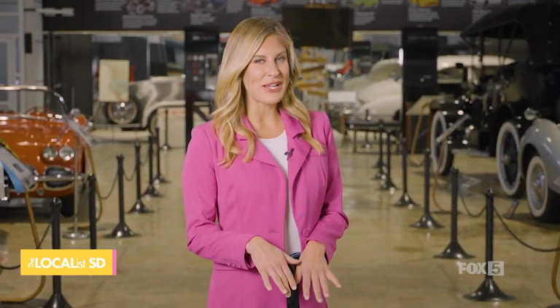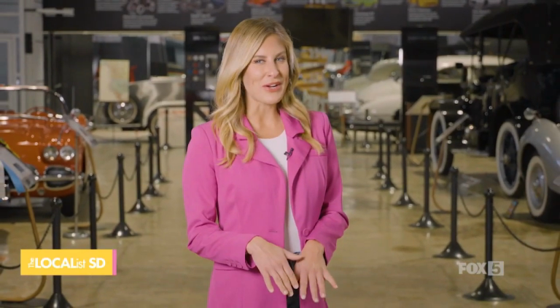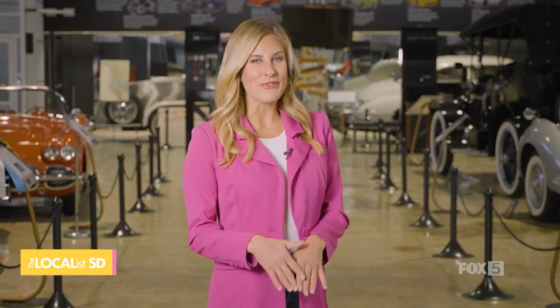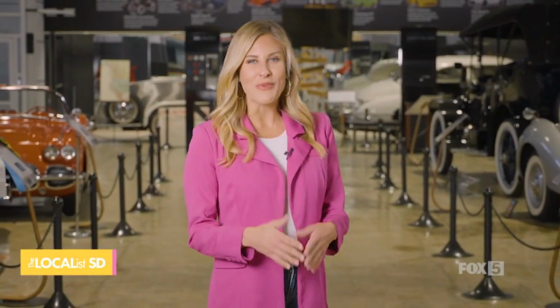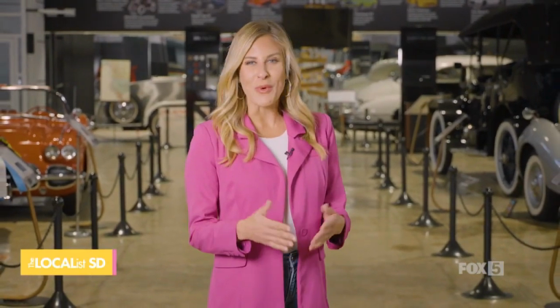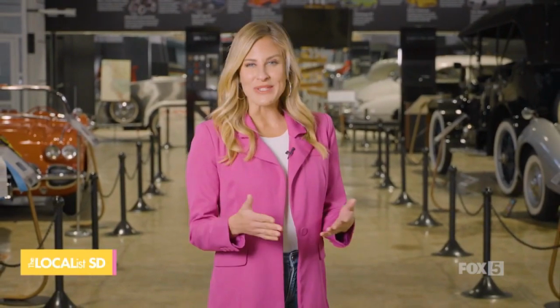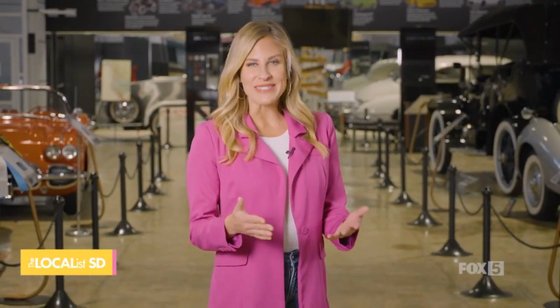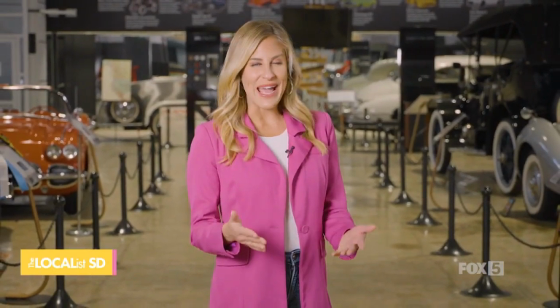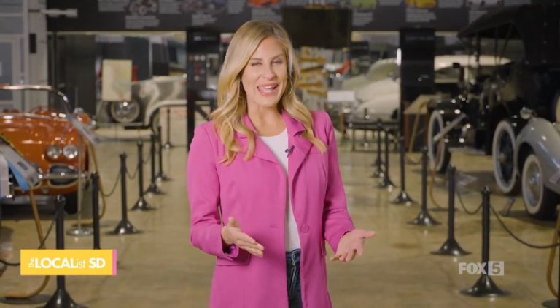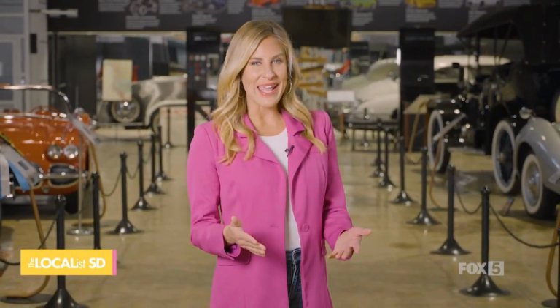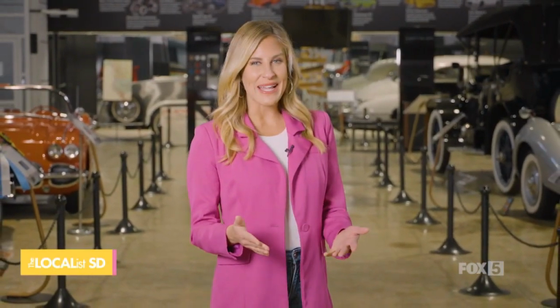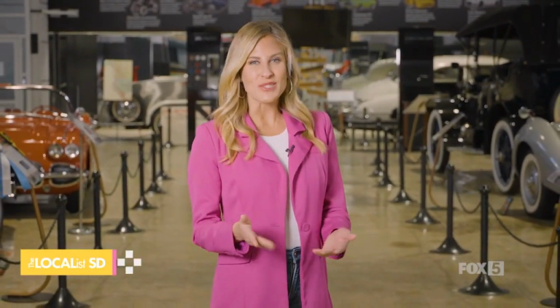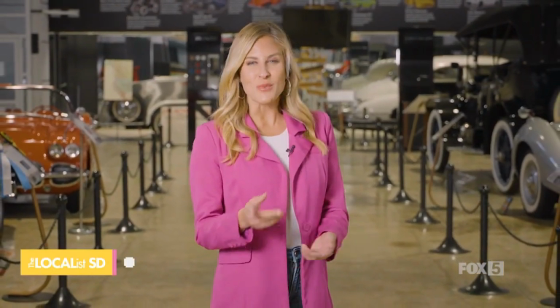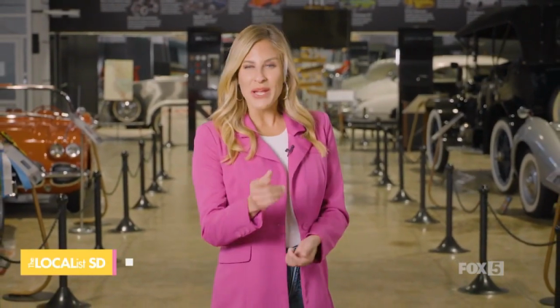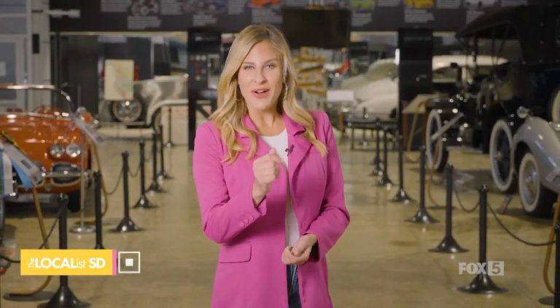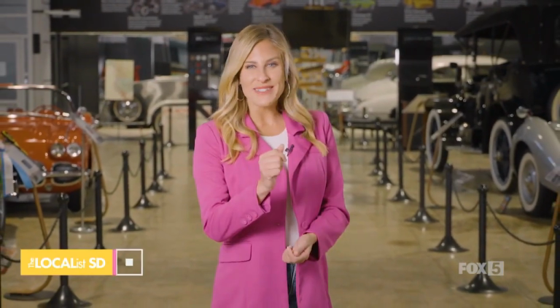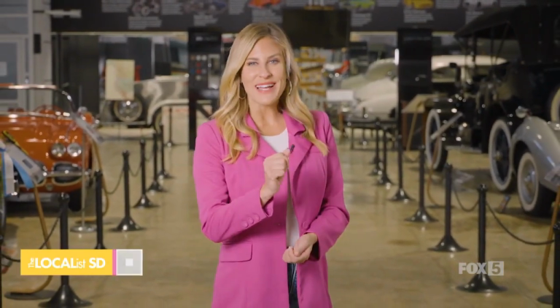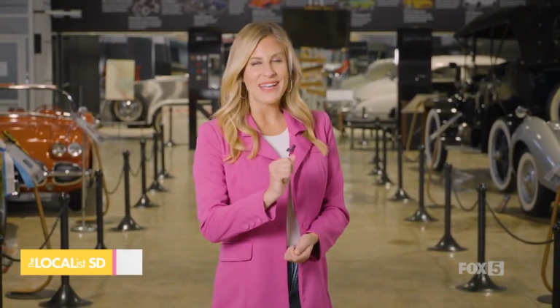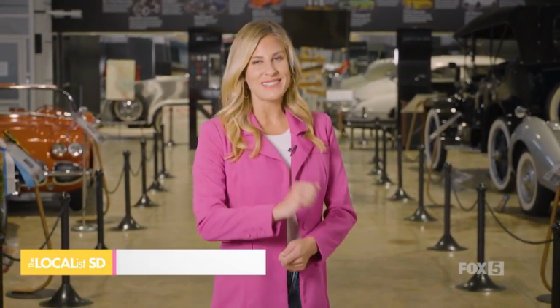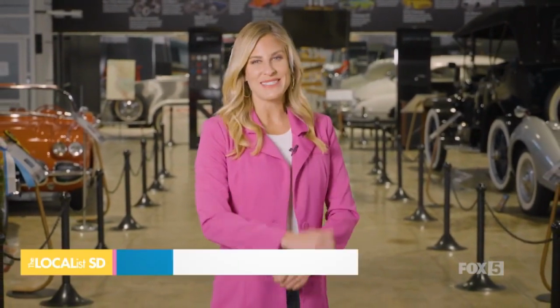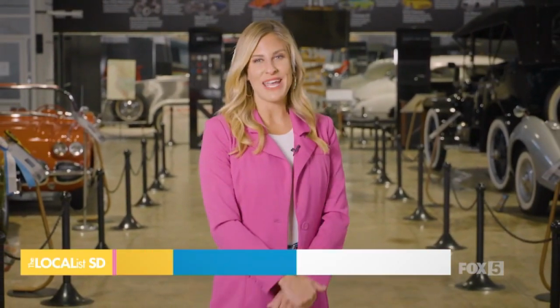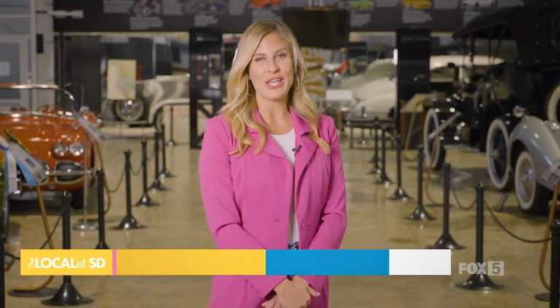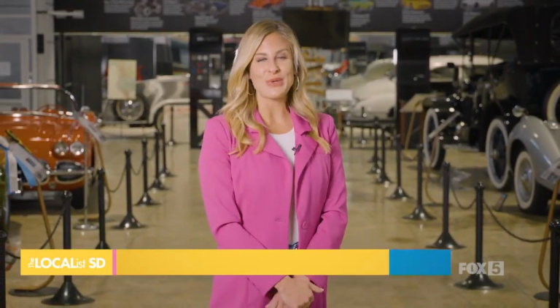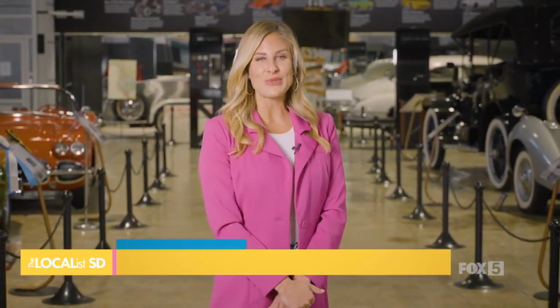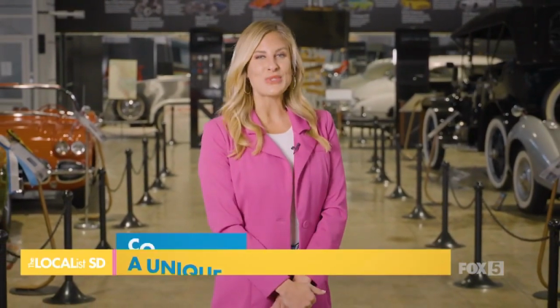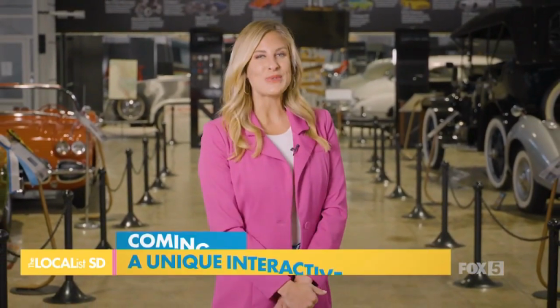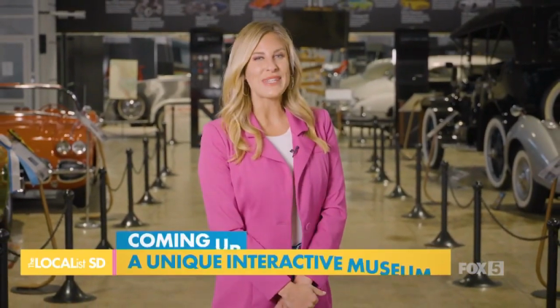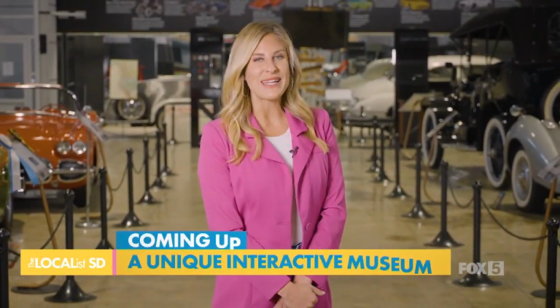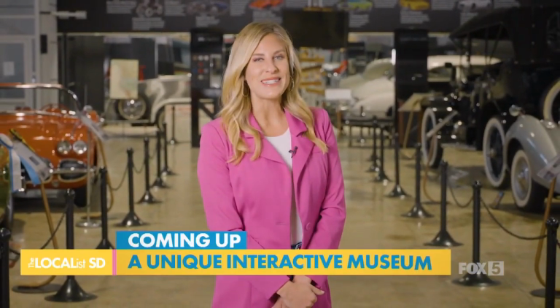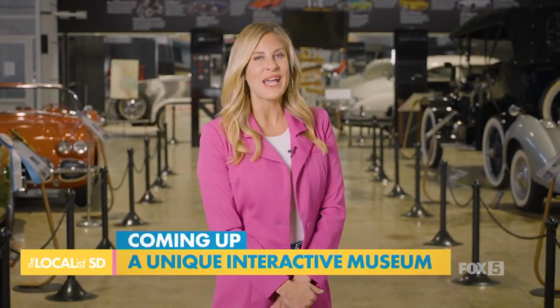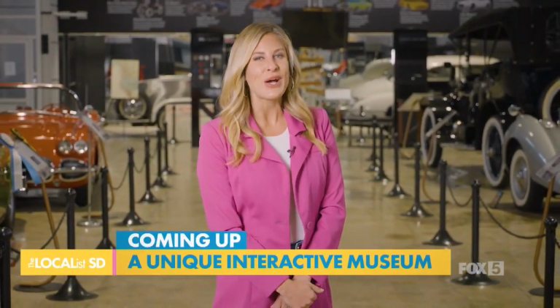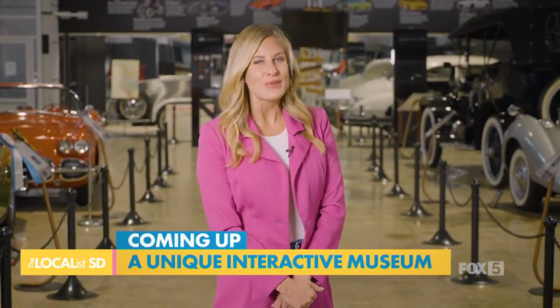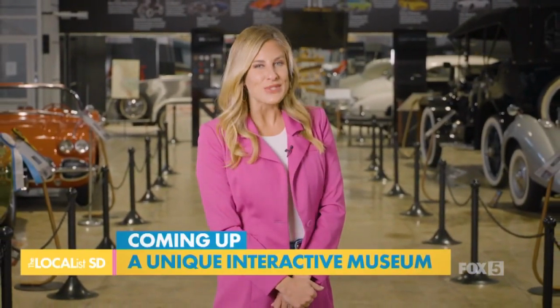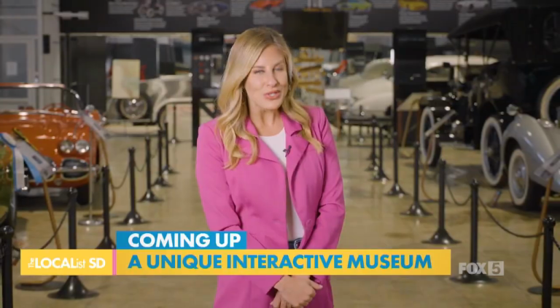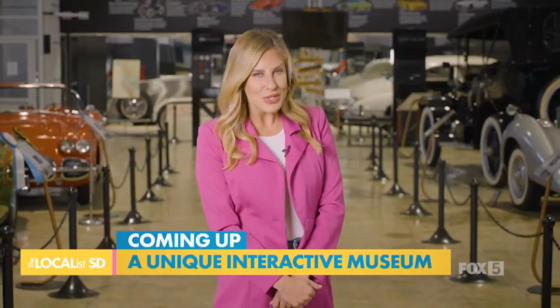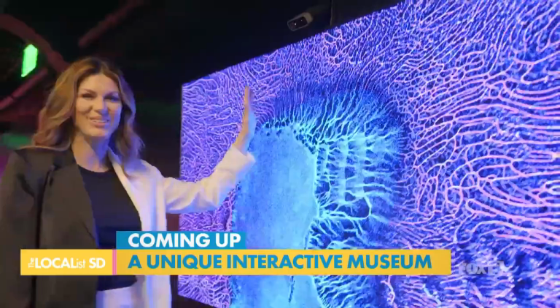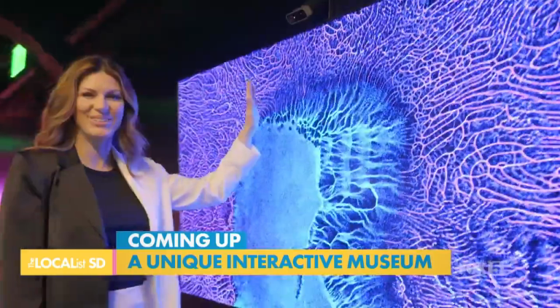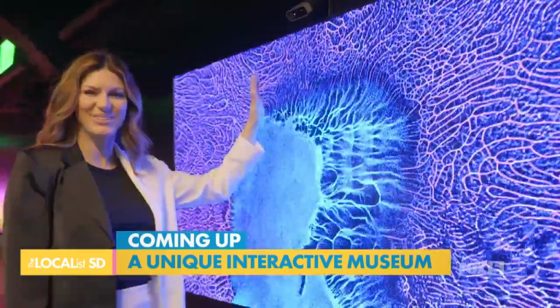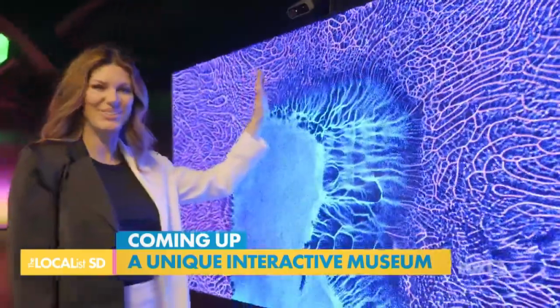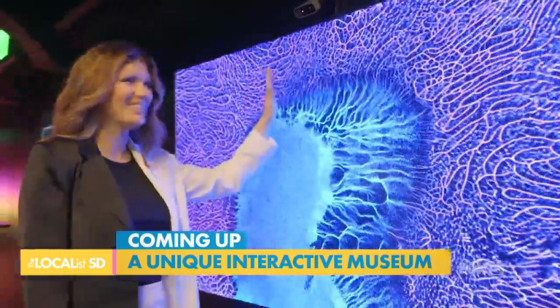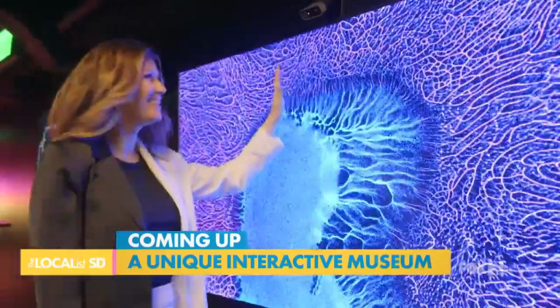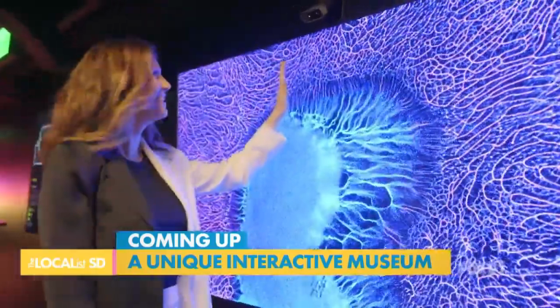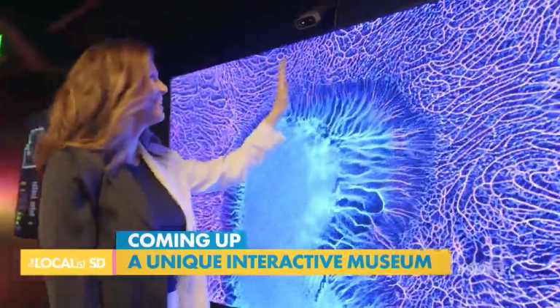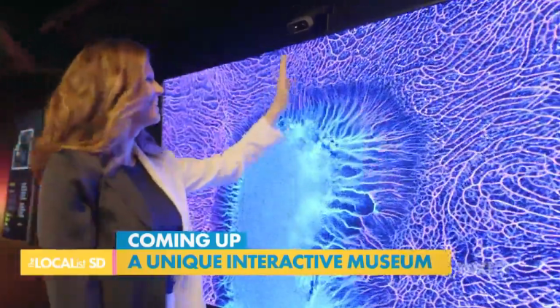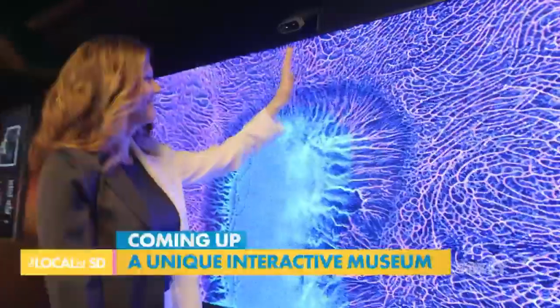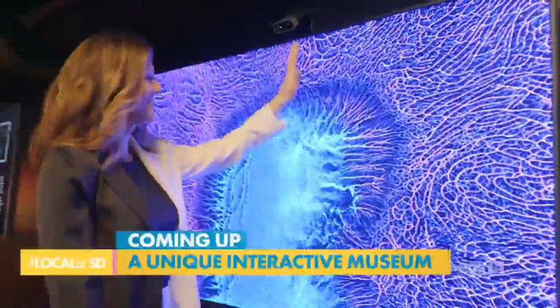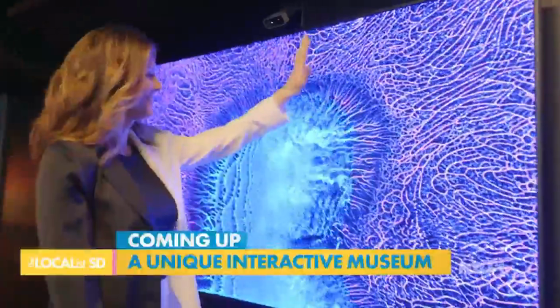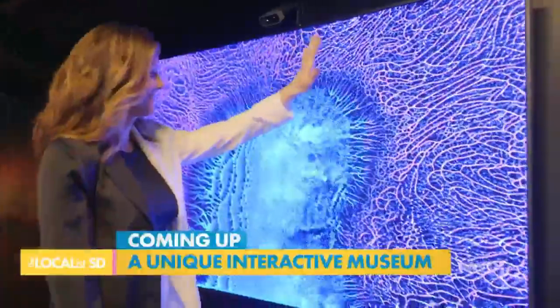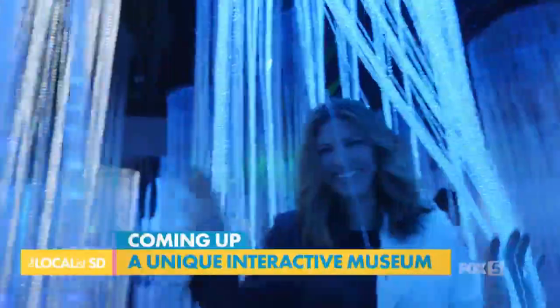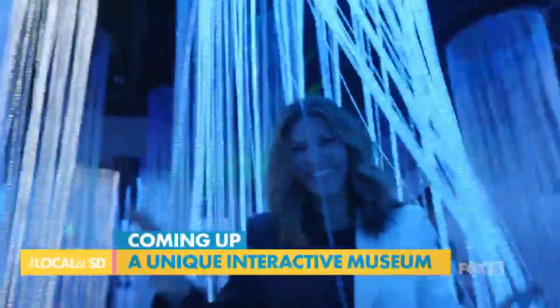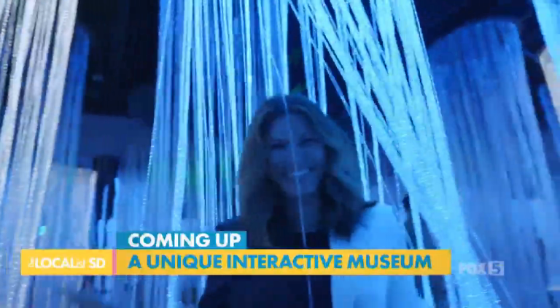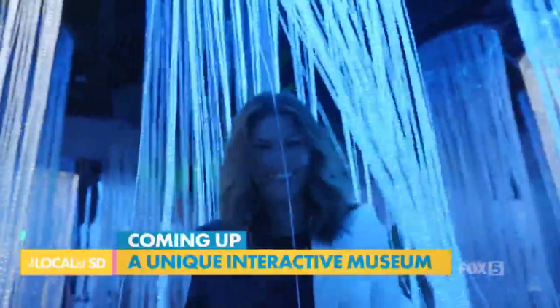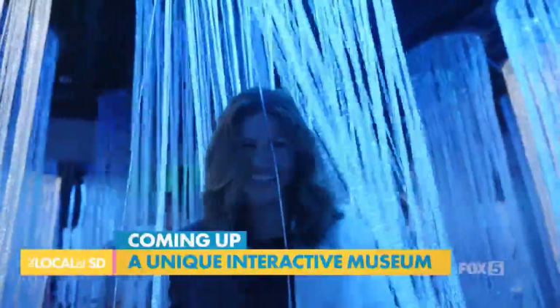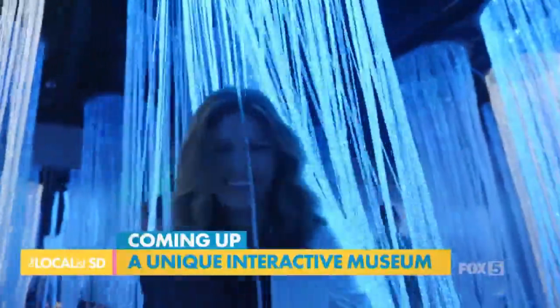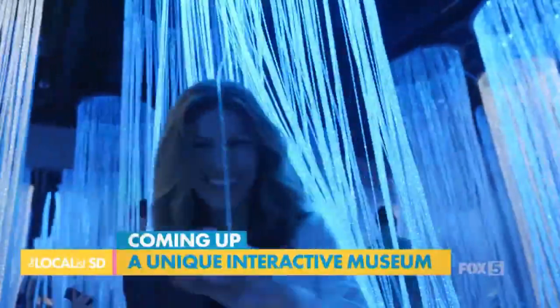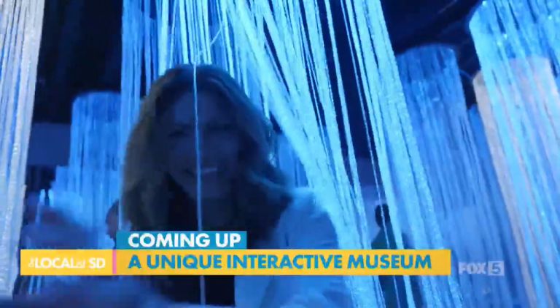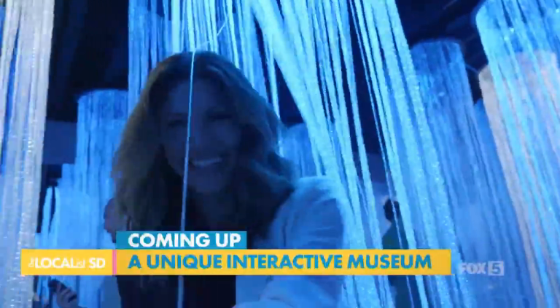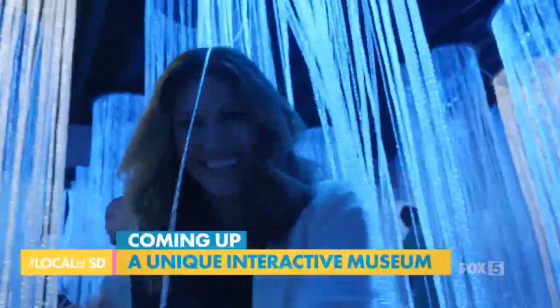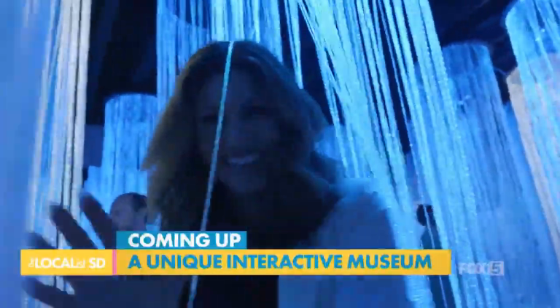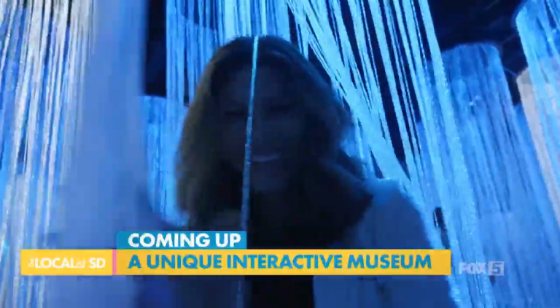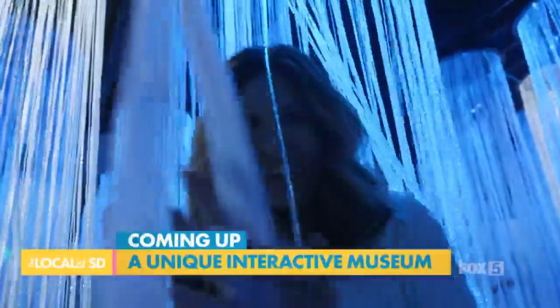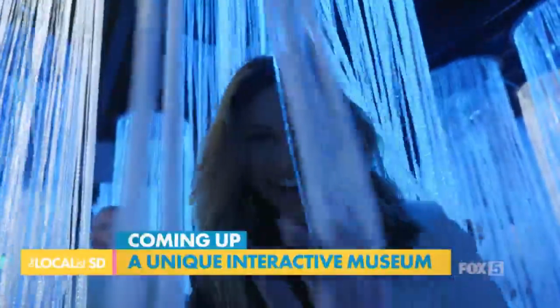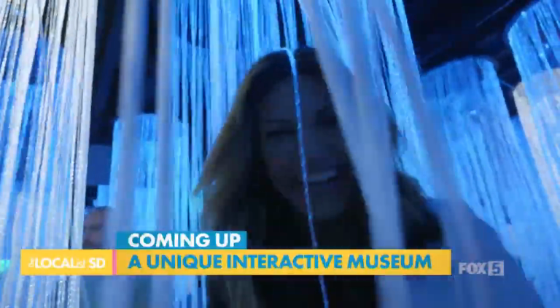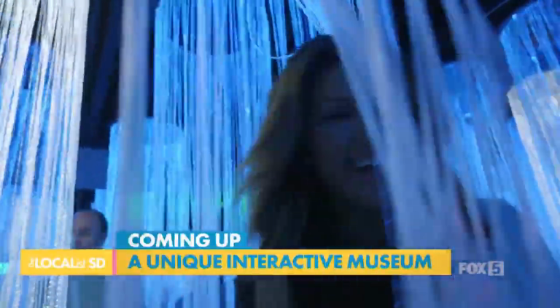While this museum has been here for decades, we are excited to take you to San Diego's newest museum. Don't go anywhere — that's coming up next.